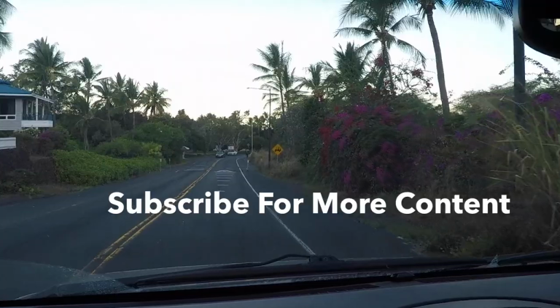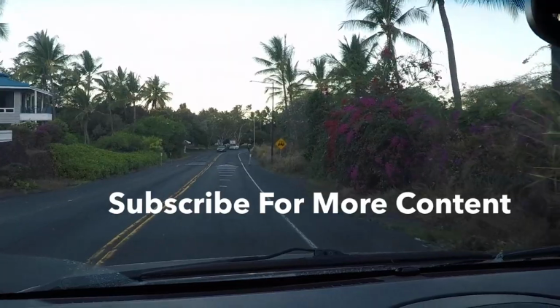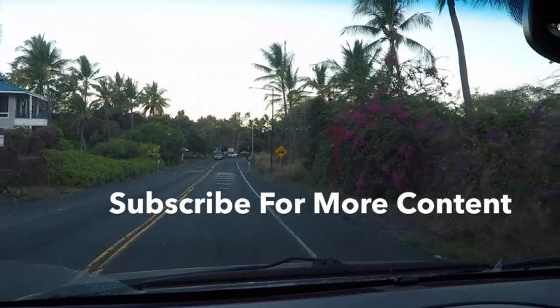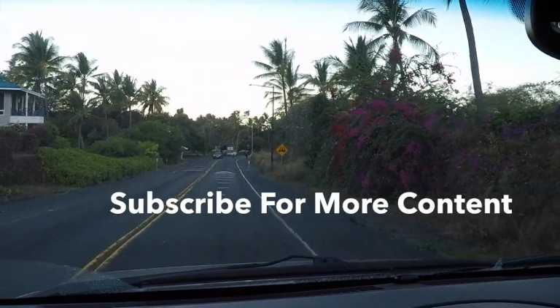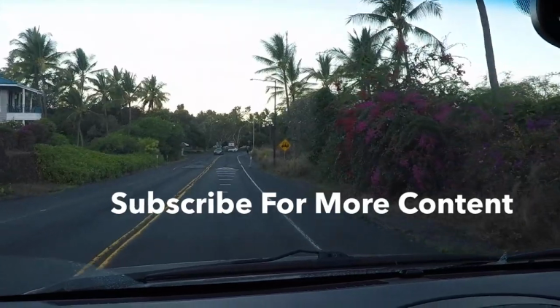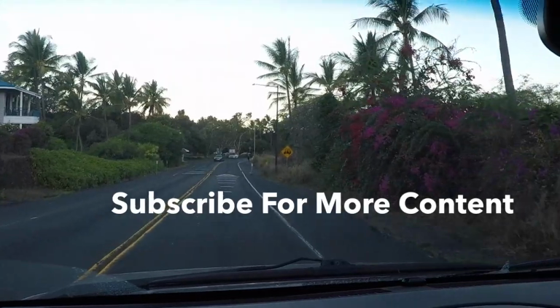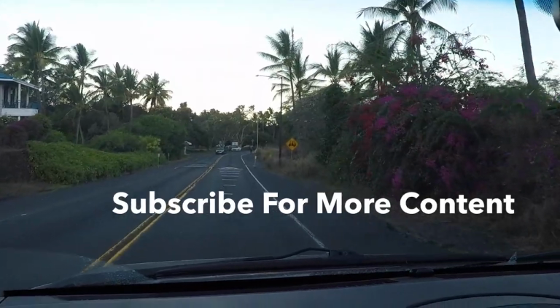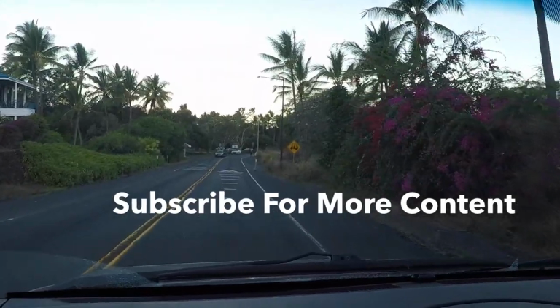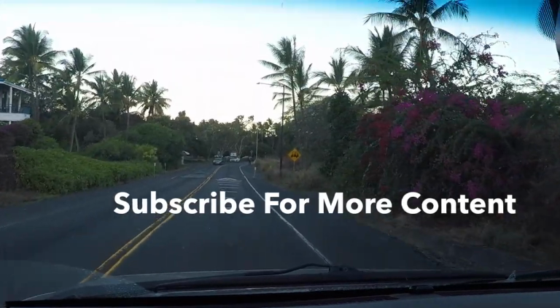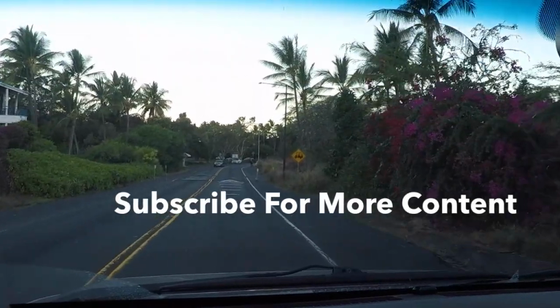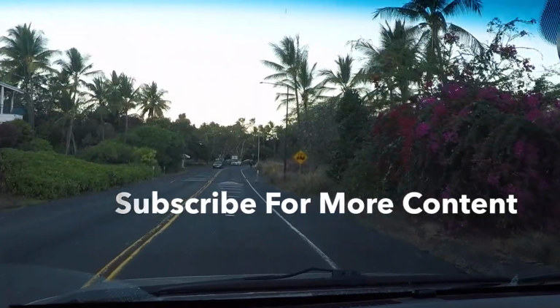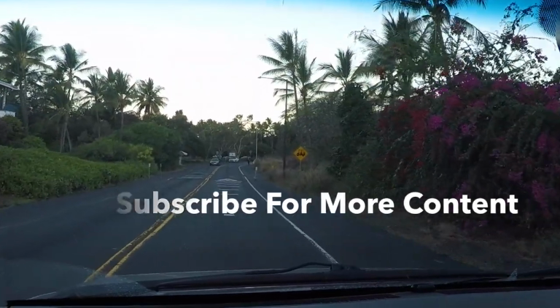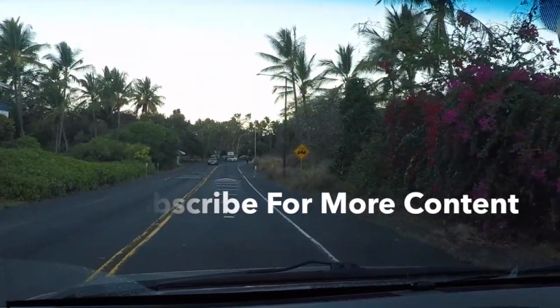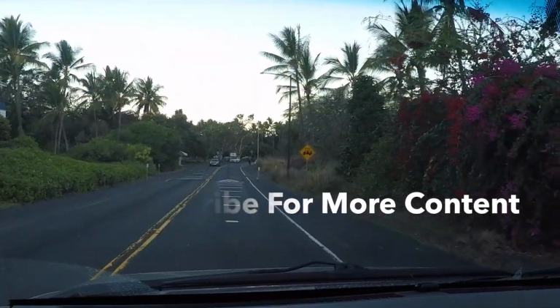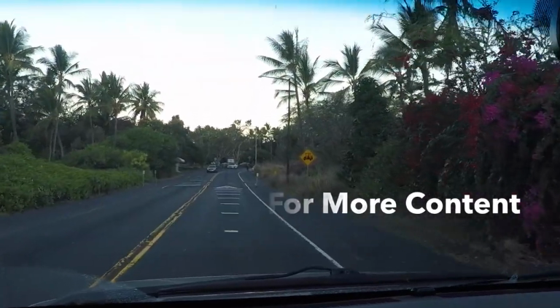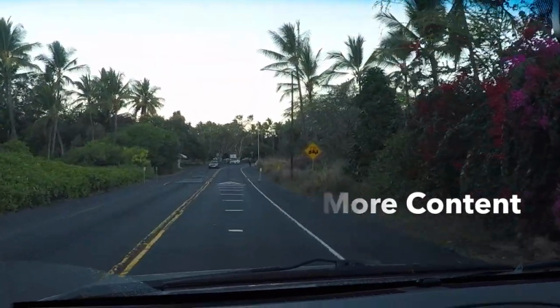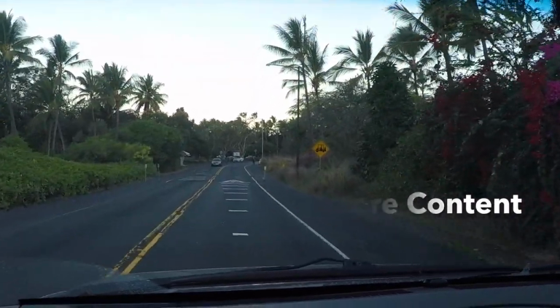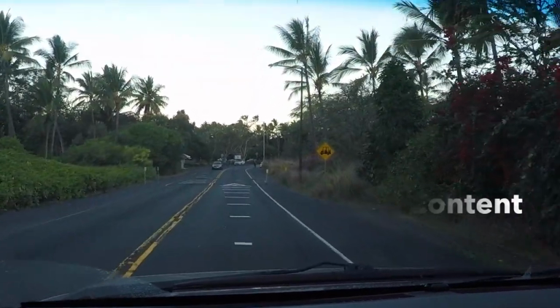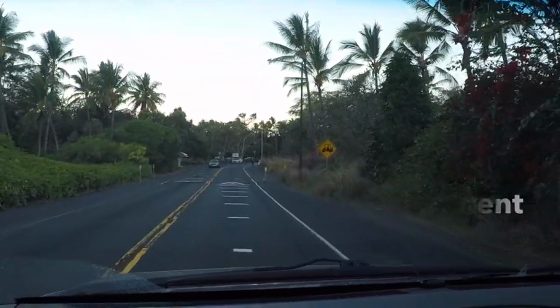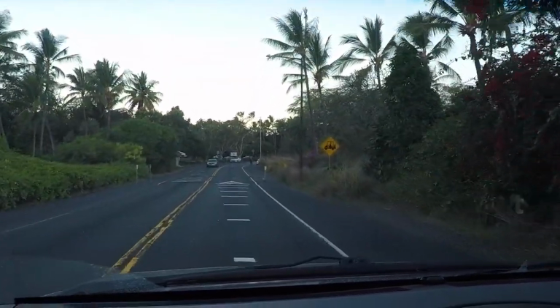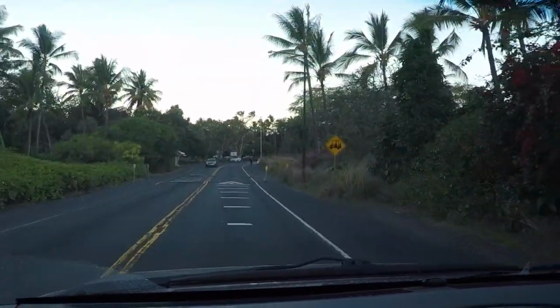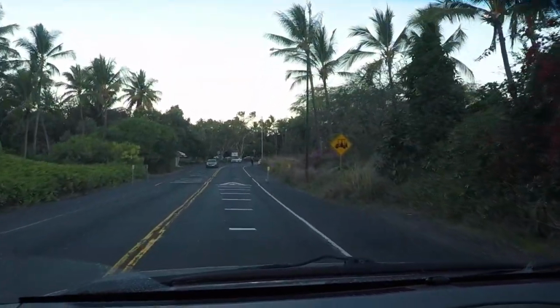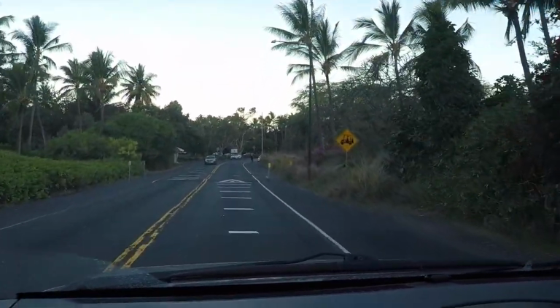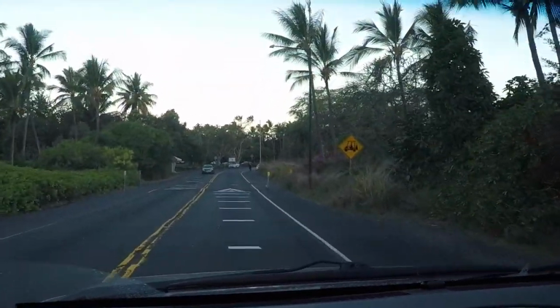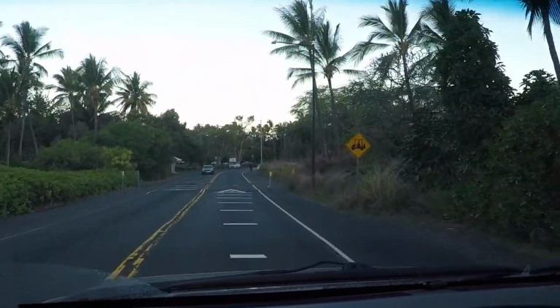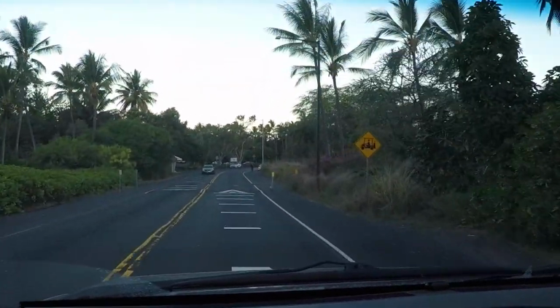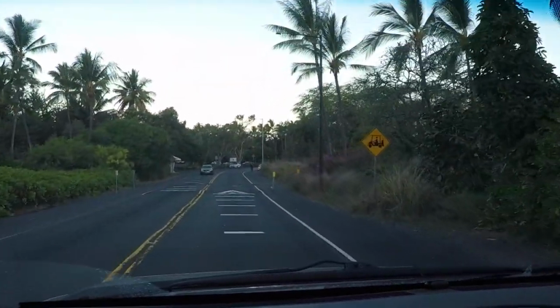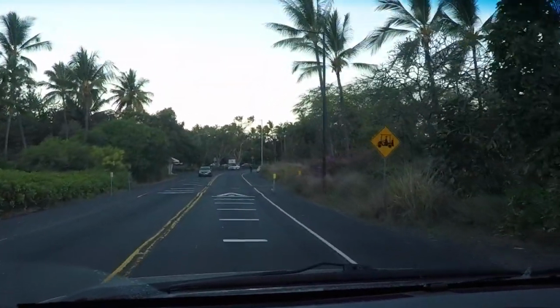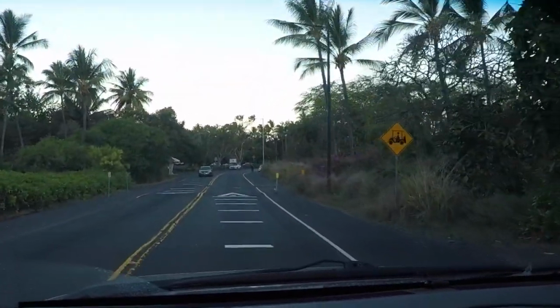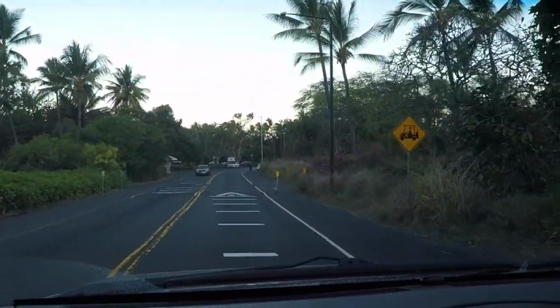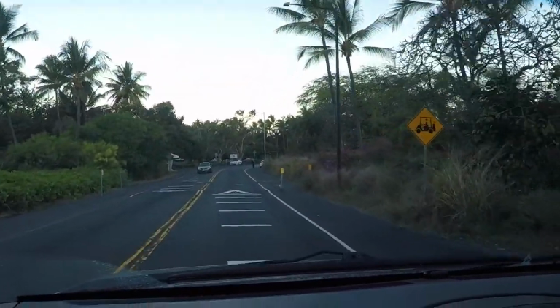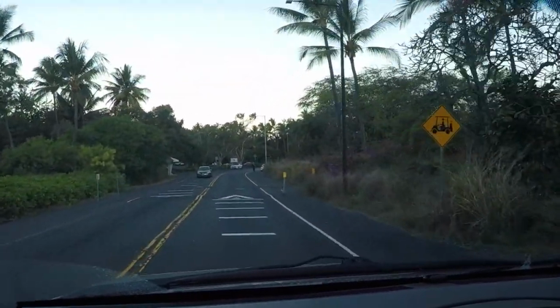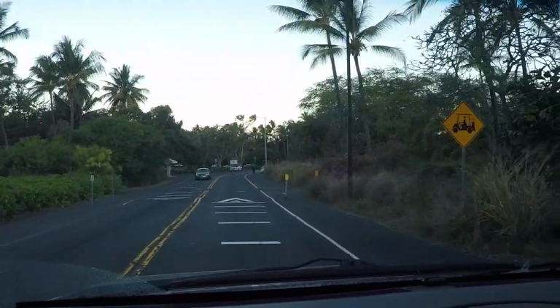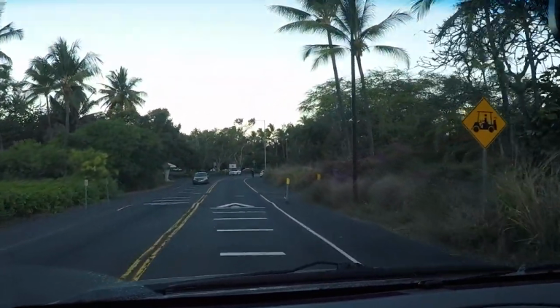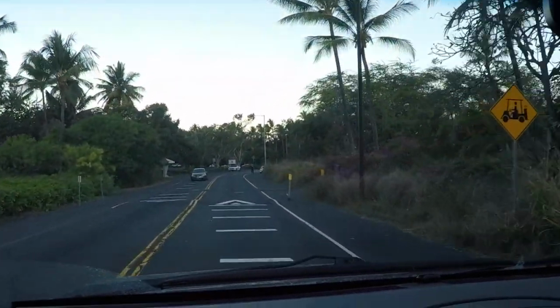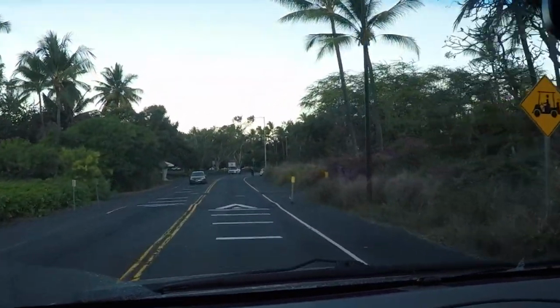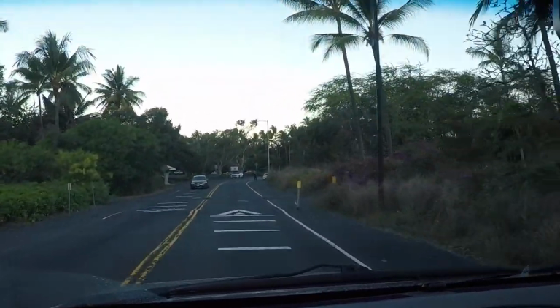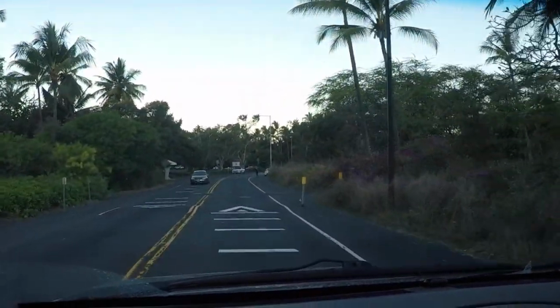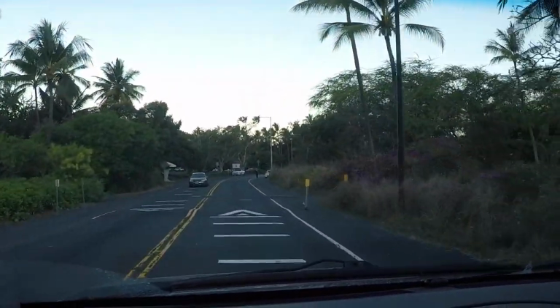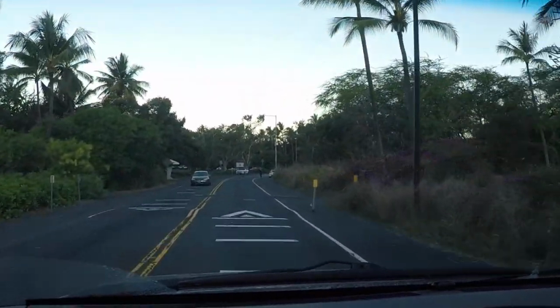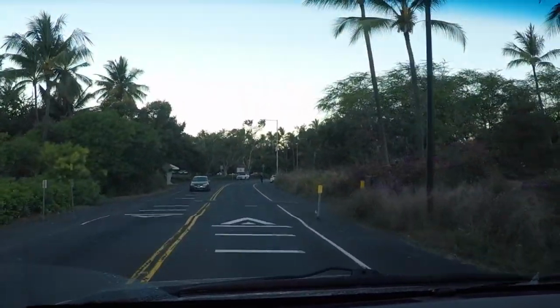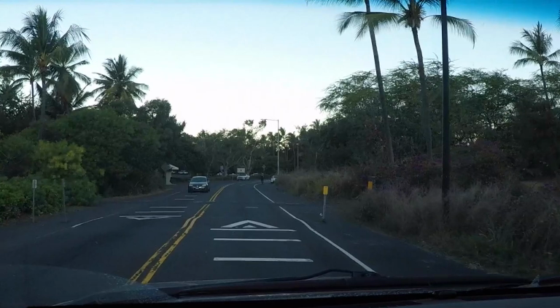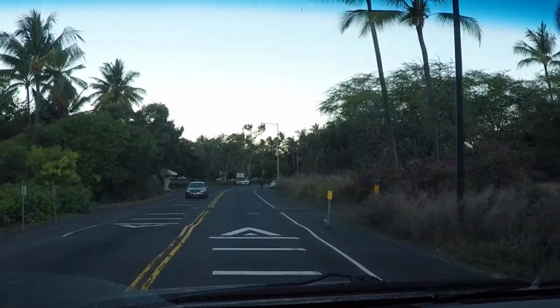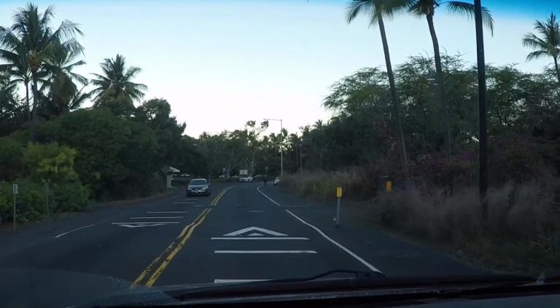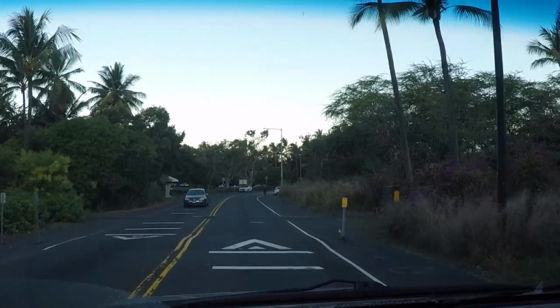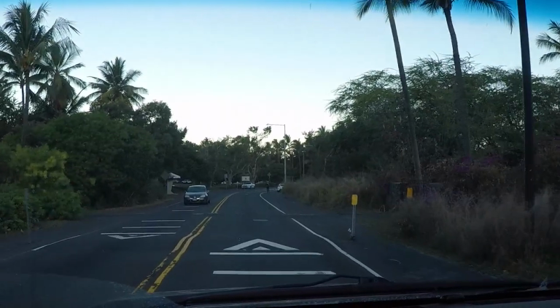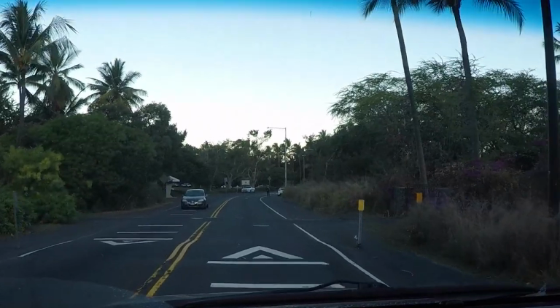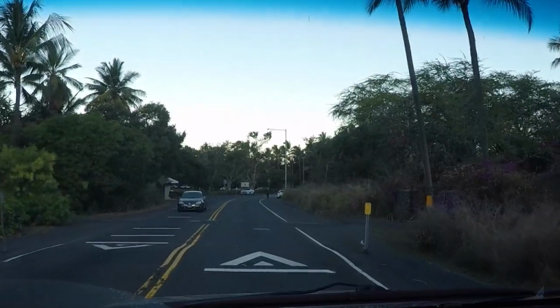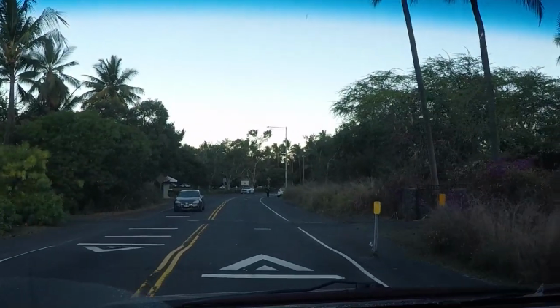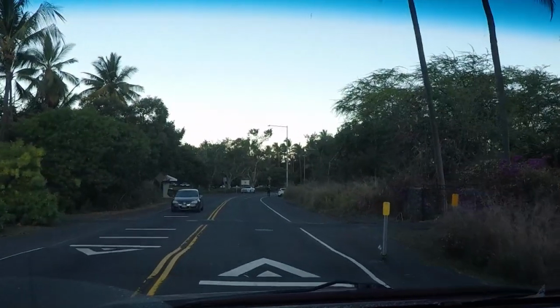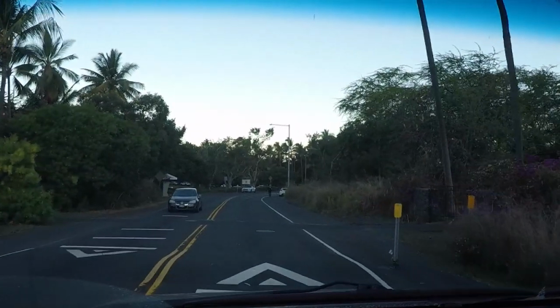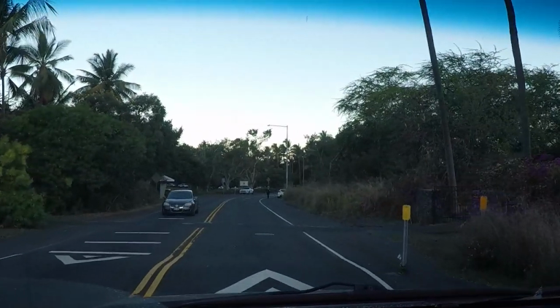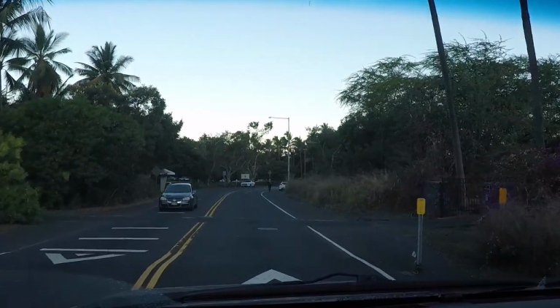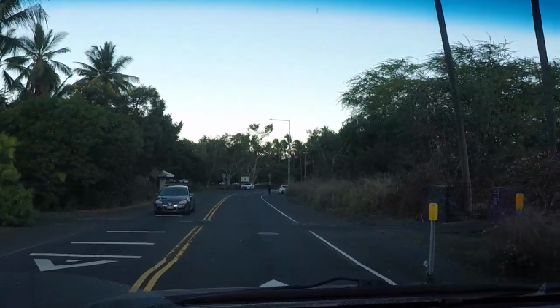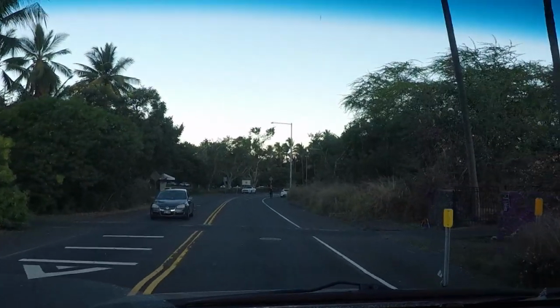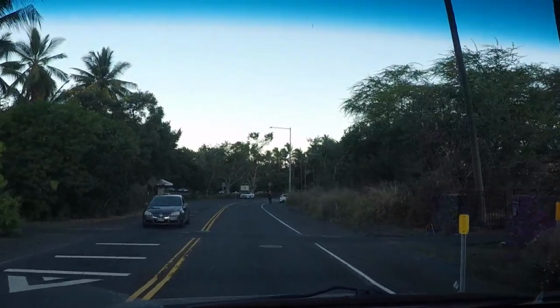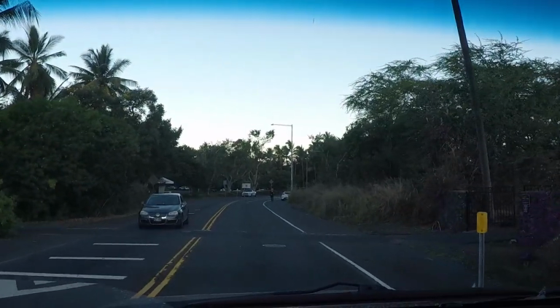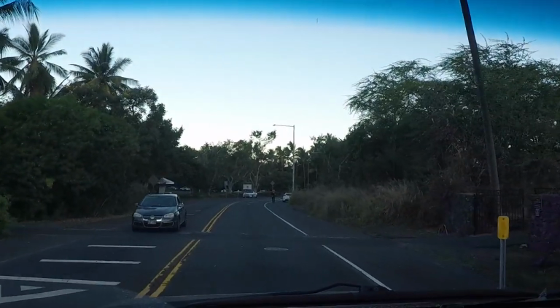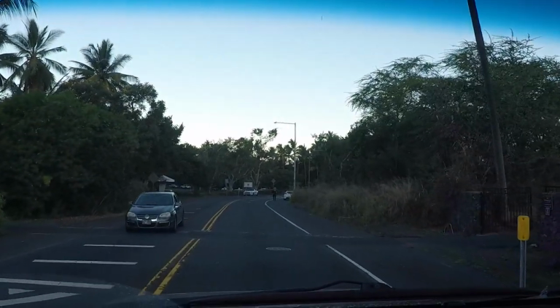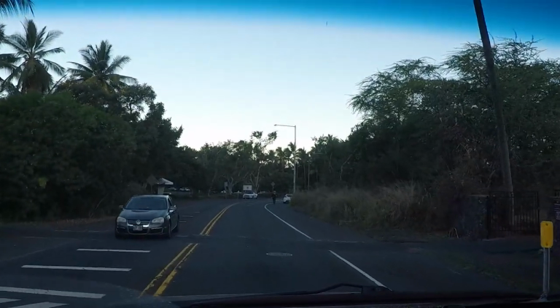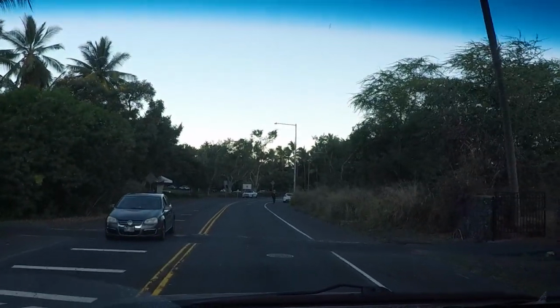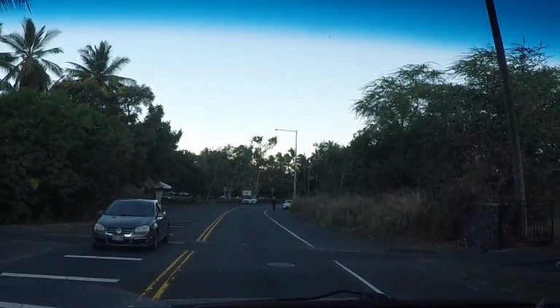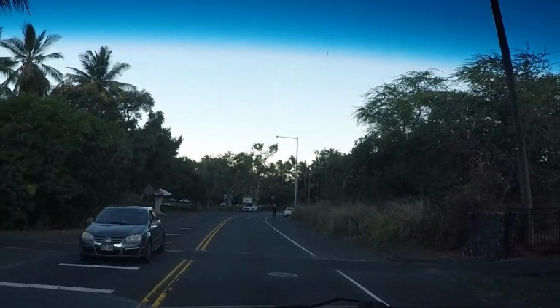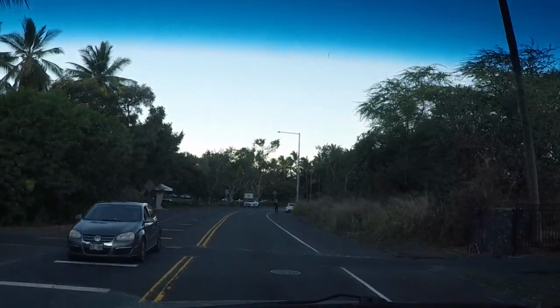This ramp is really nice in terms of how tropical it is. It's real picturesque. We'll see you when we get there.